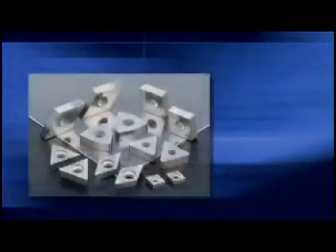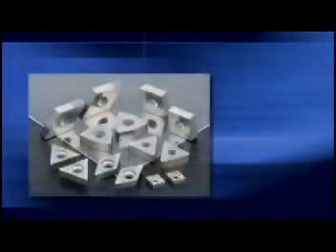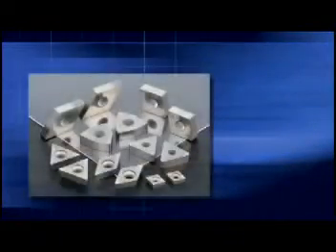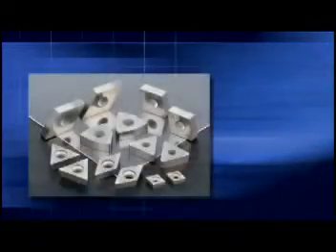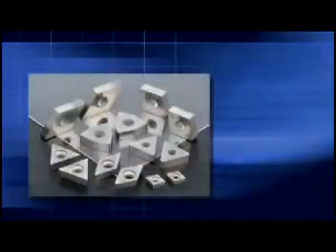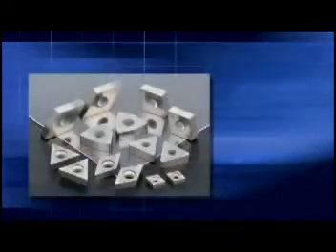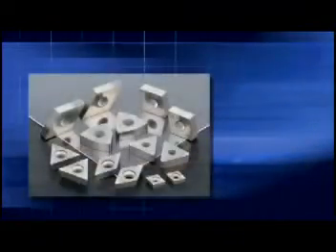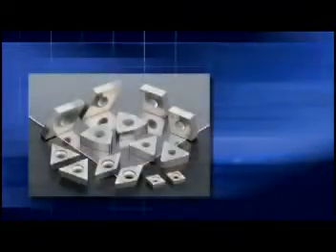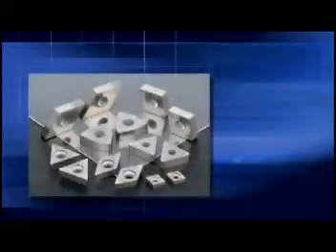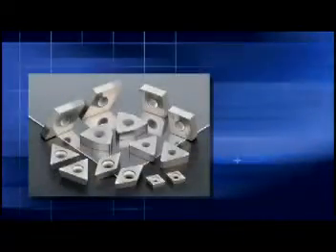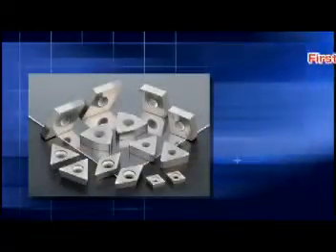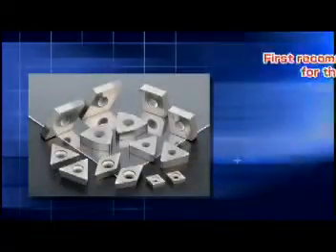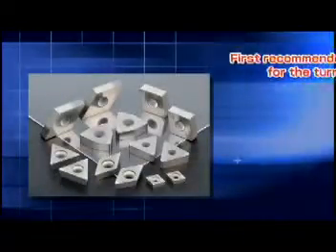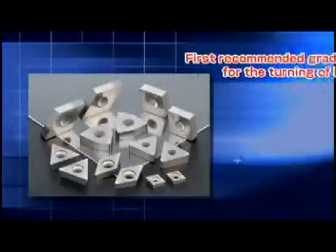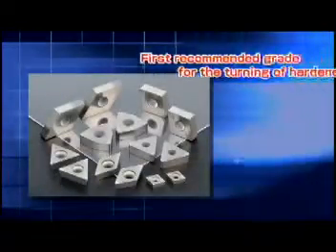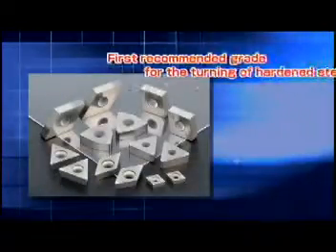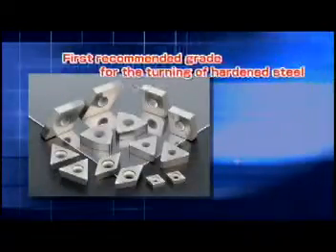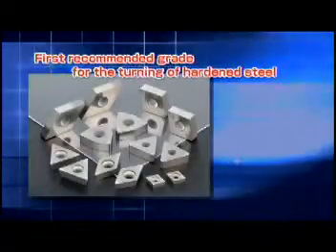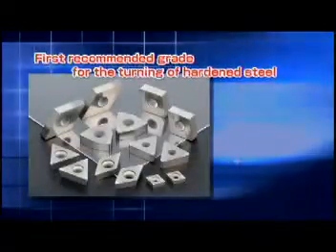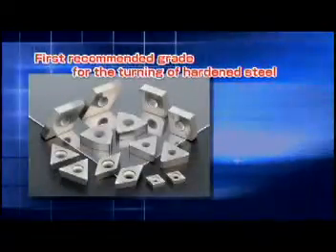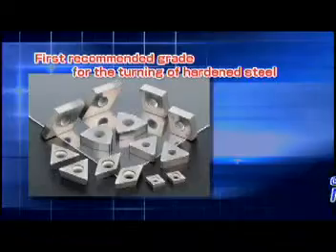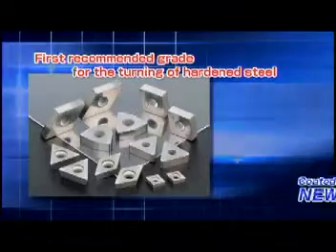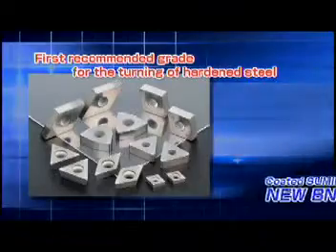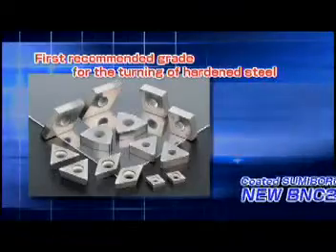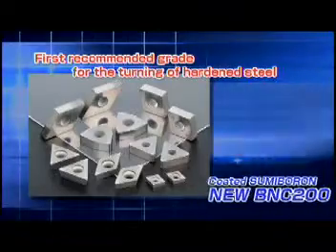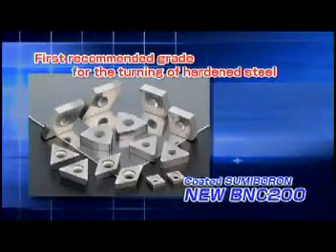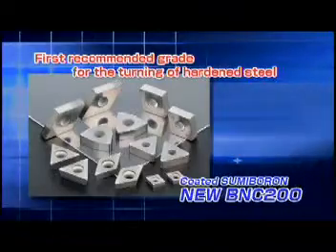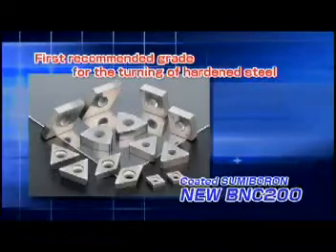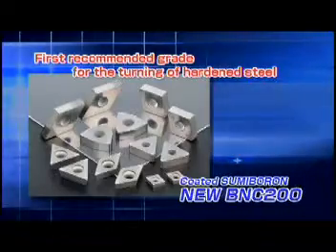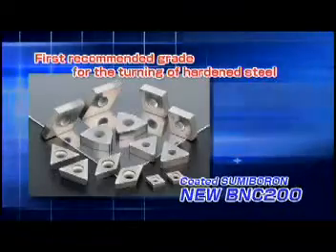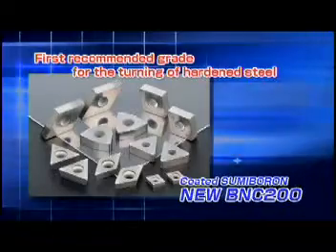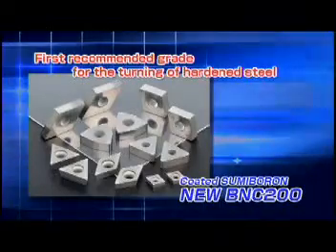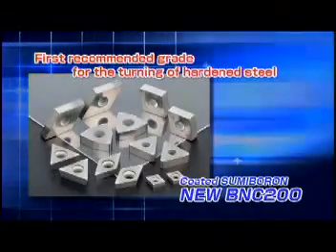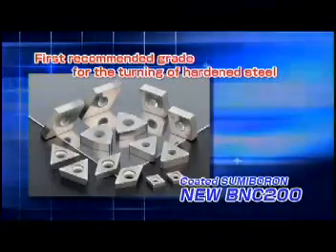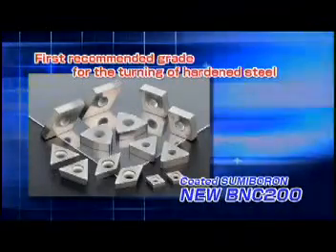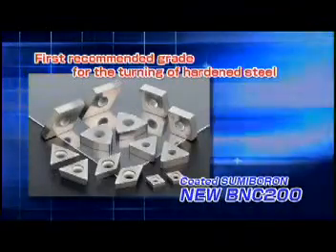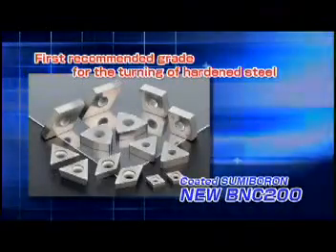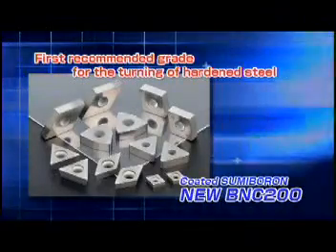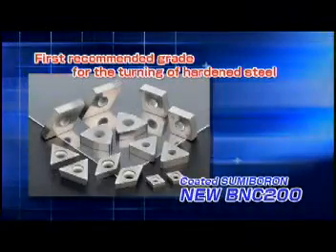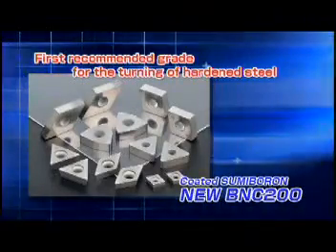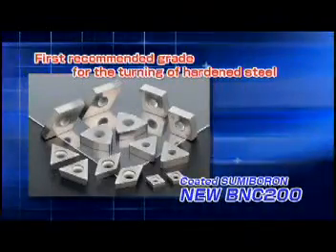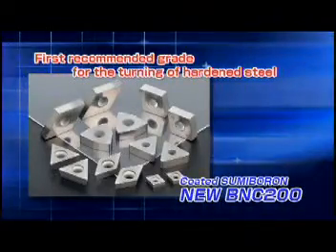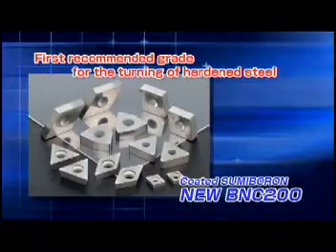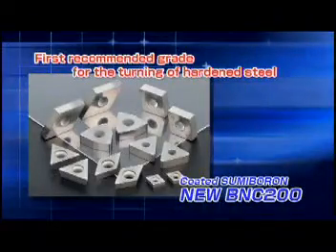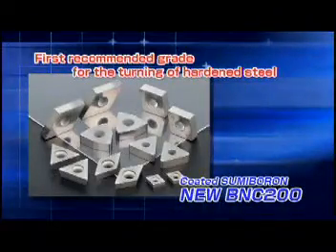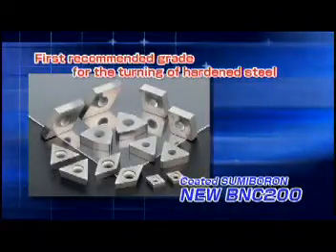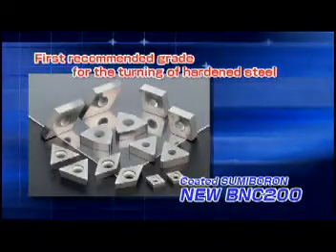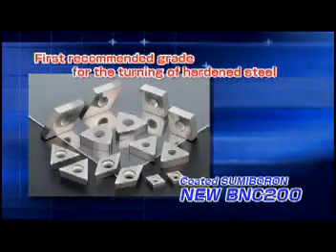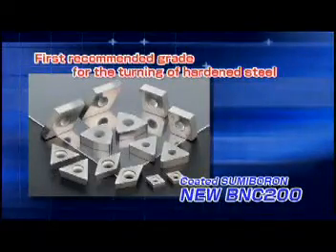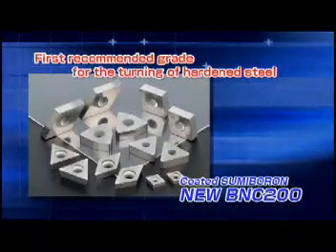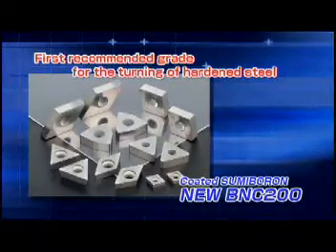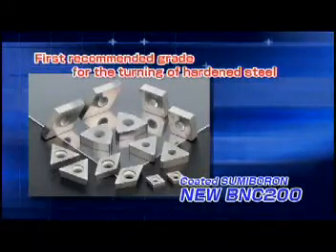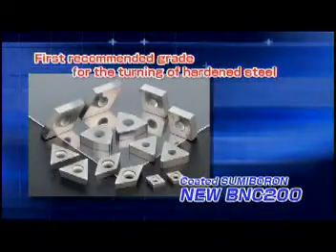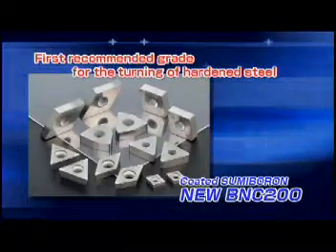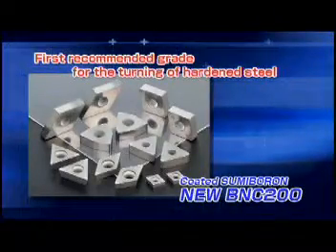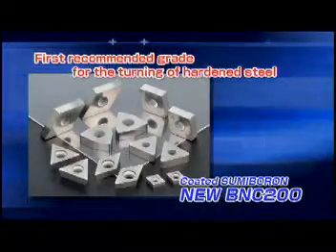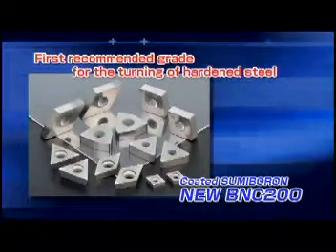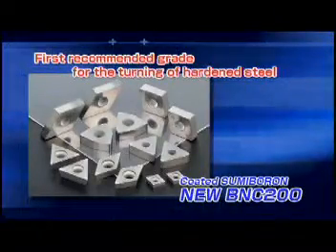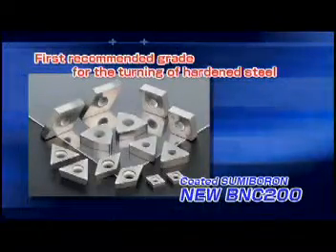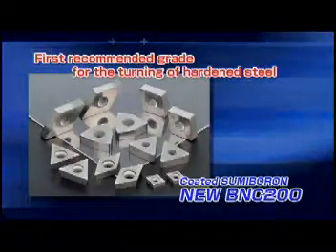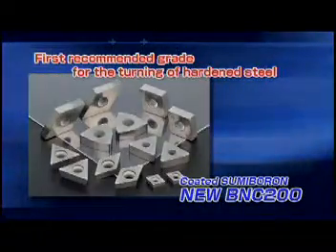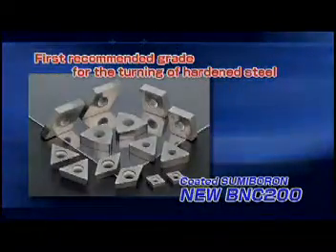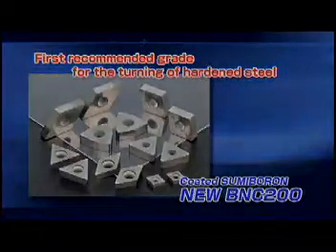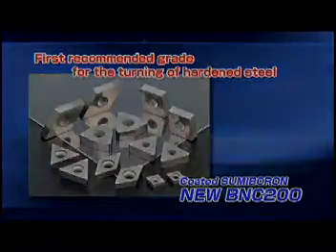The new BNC 200 — the first choice for machining of hardened steel.